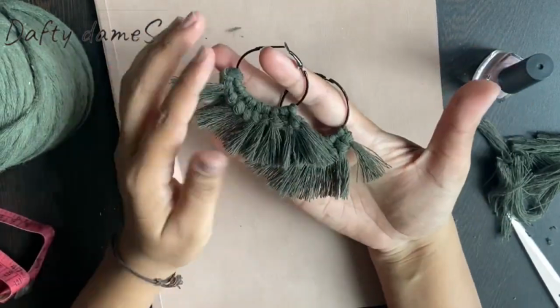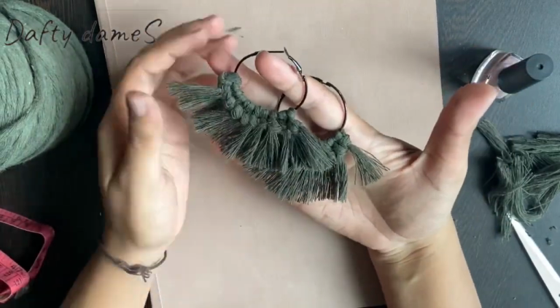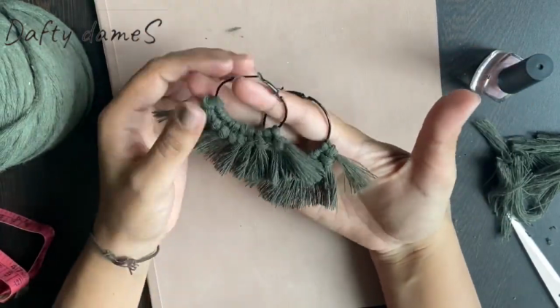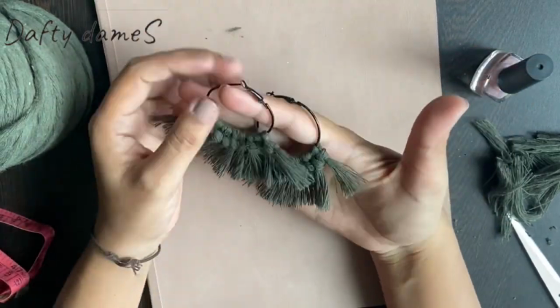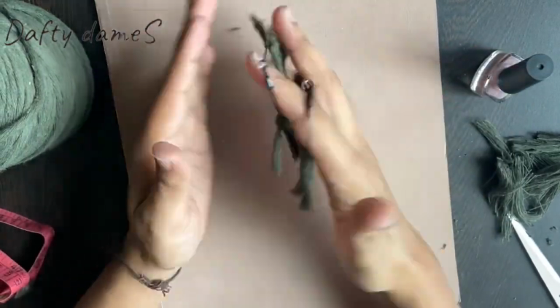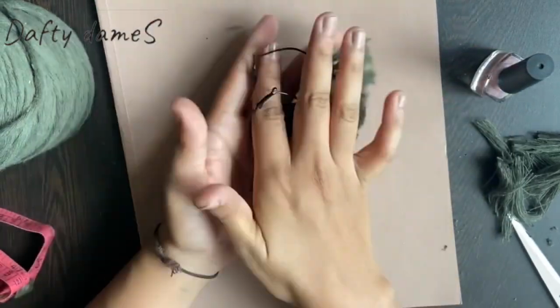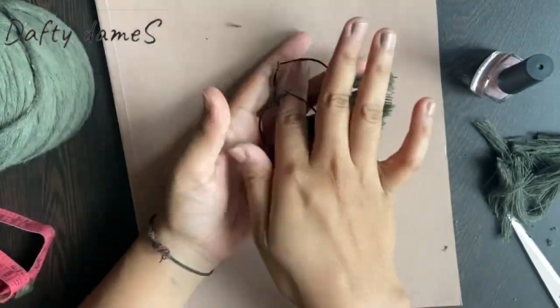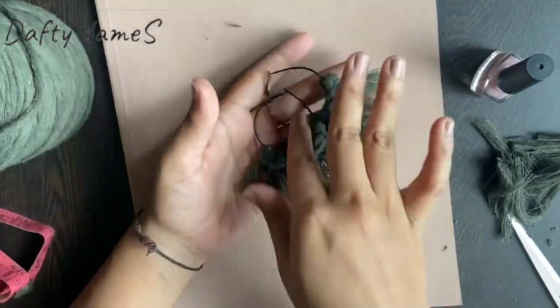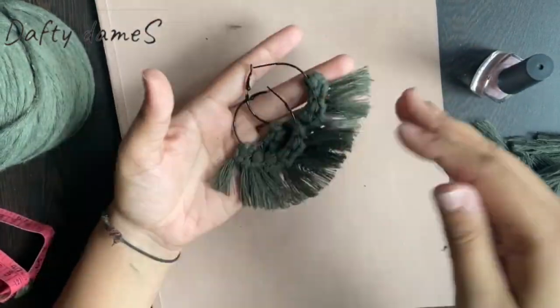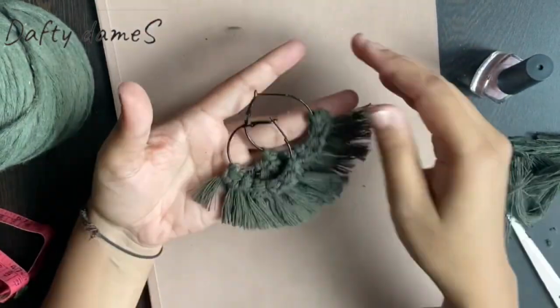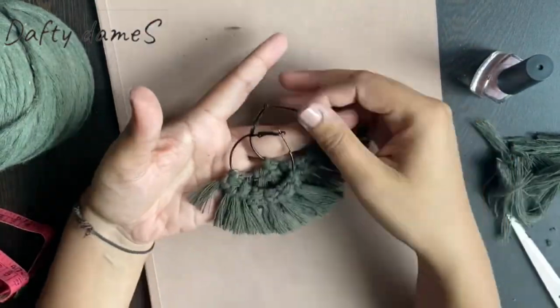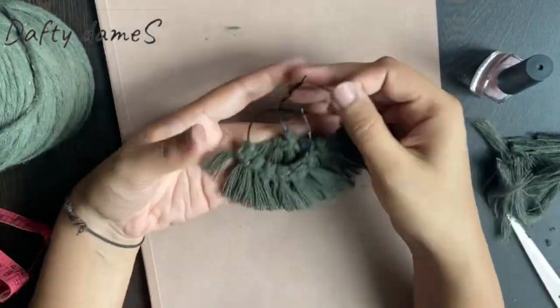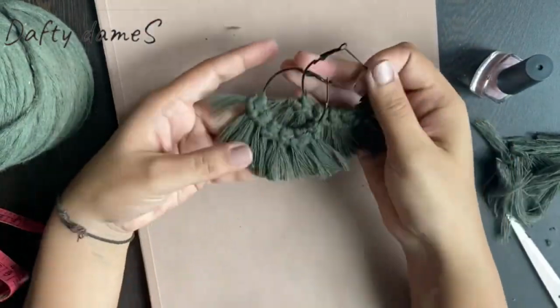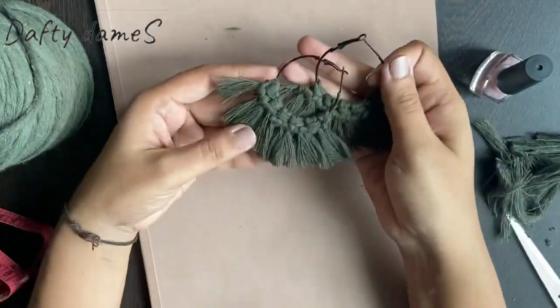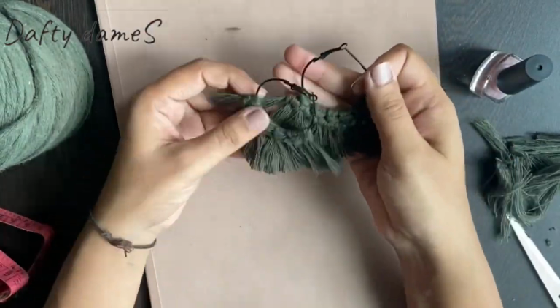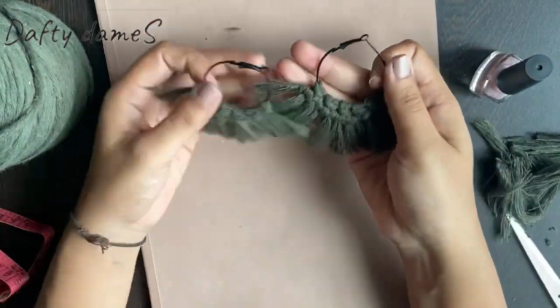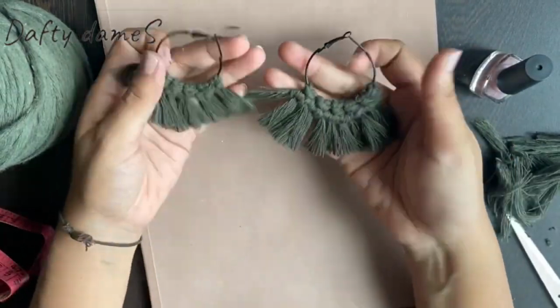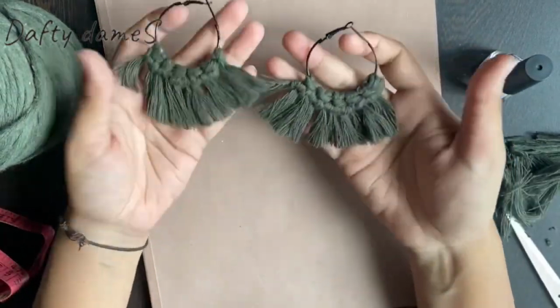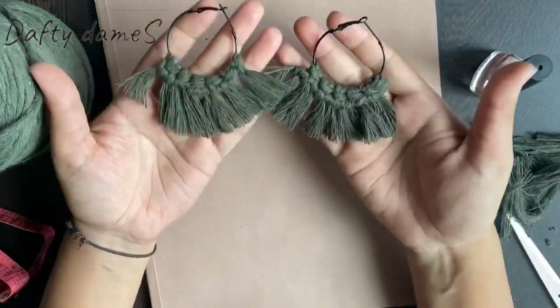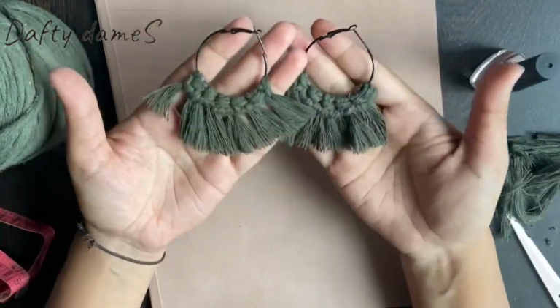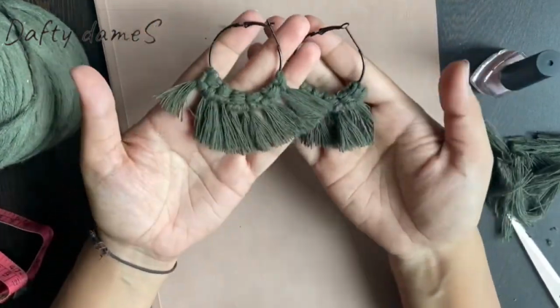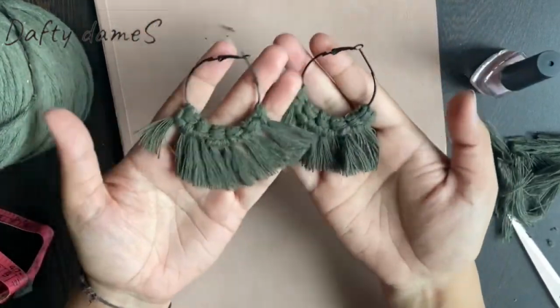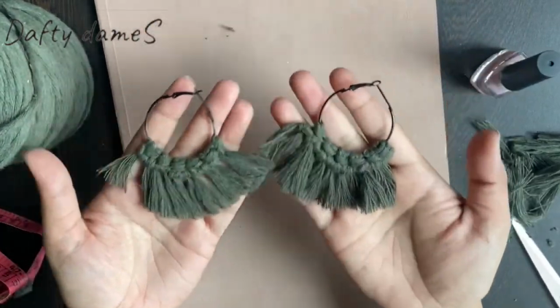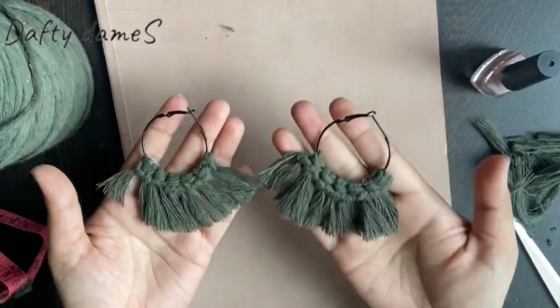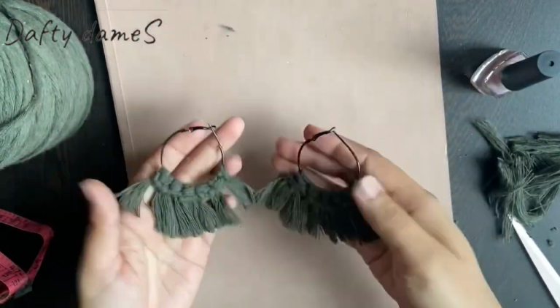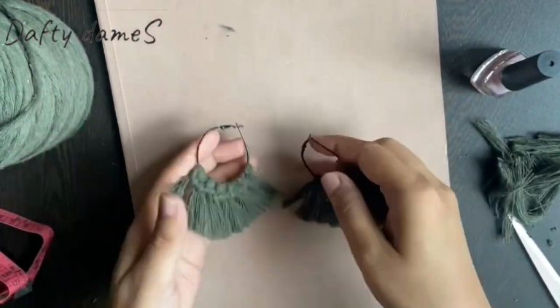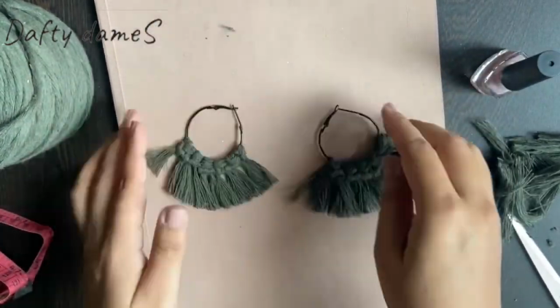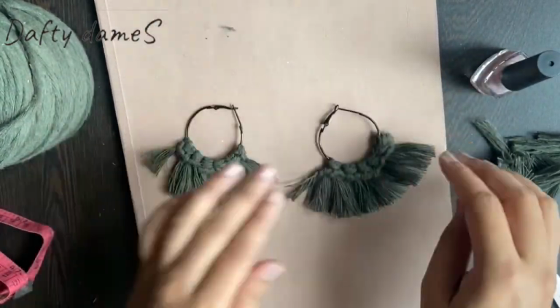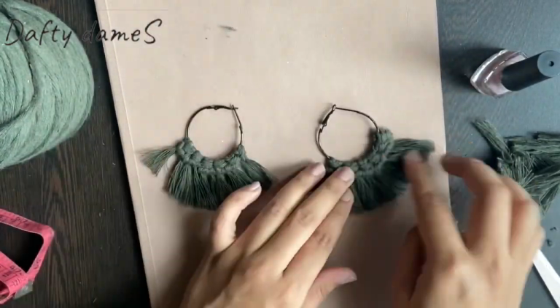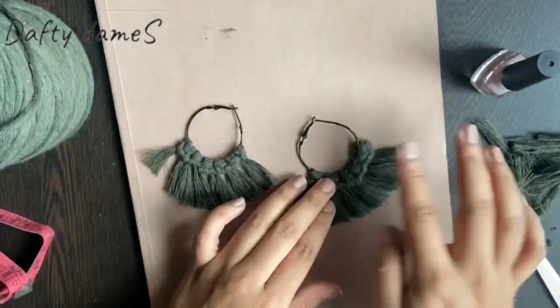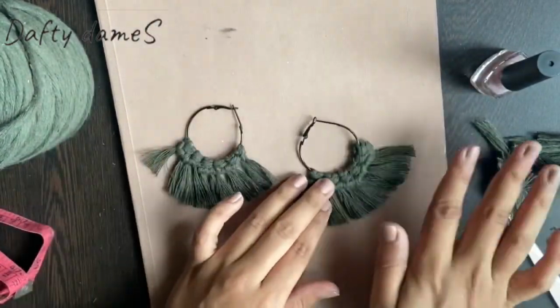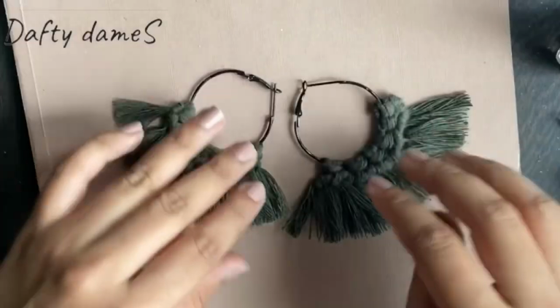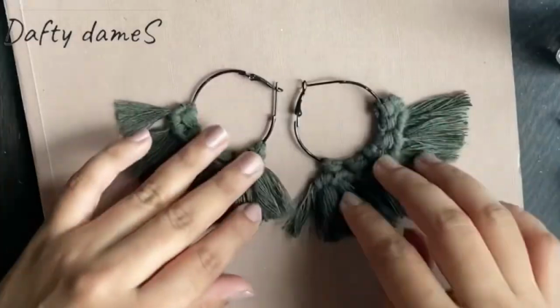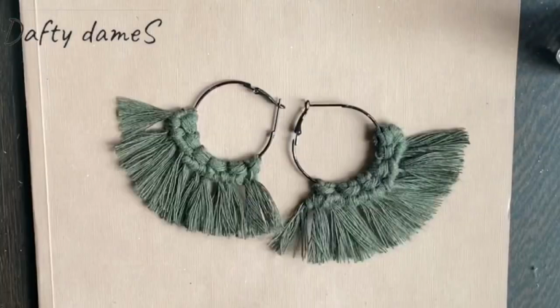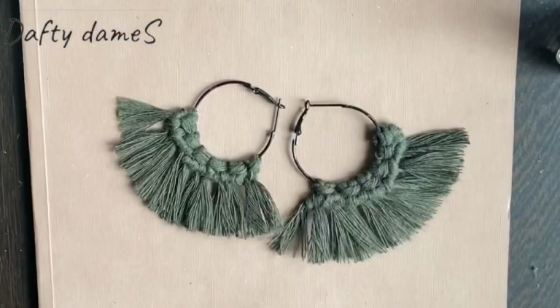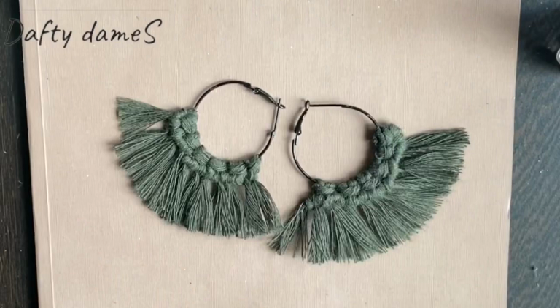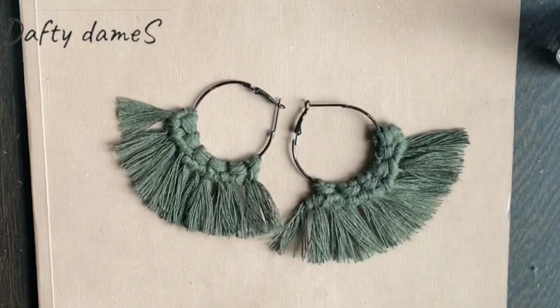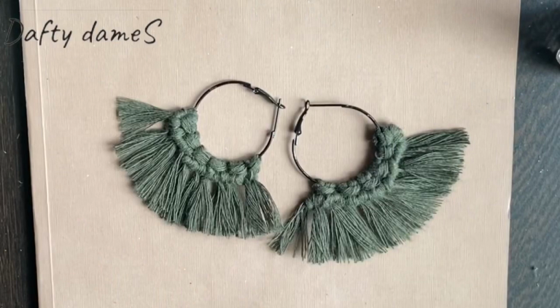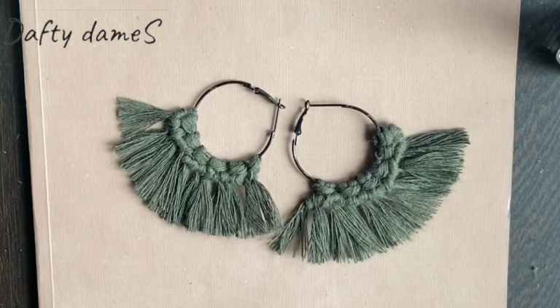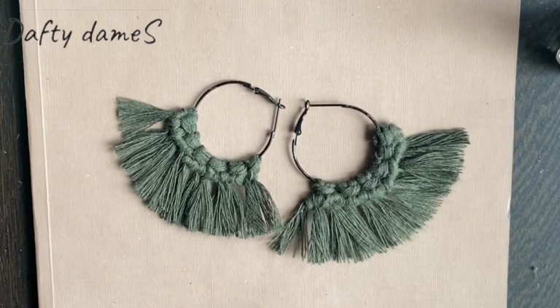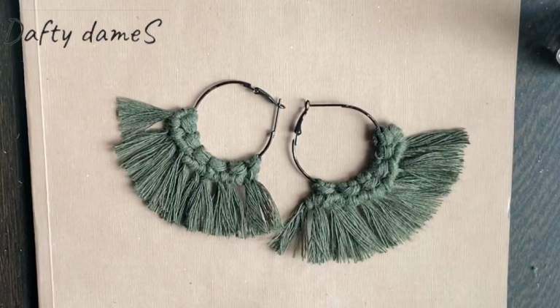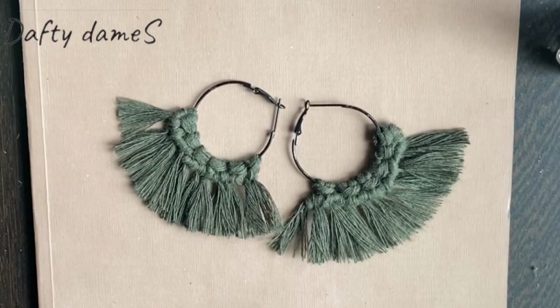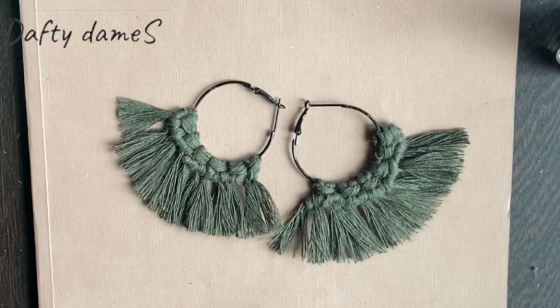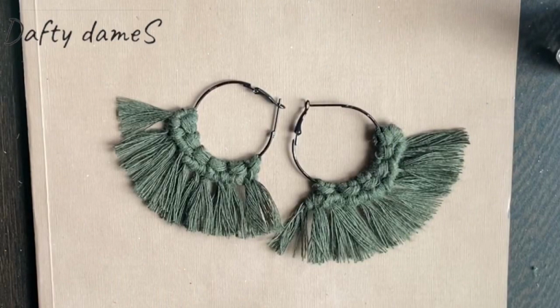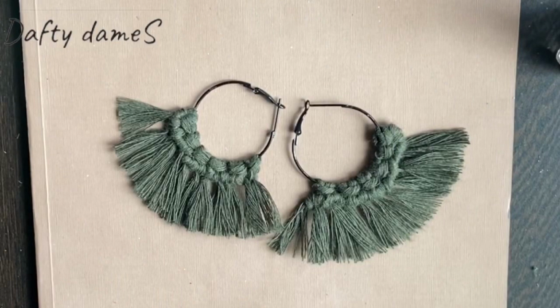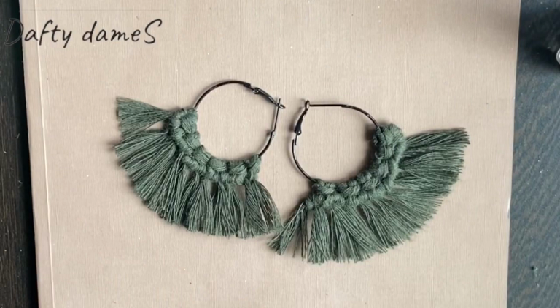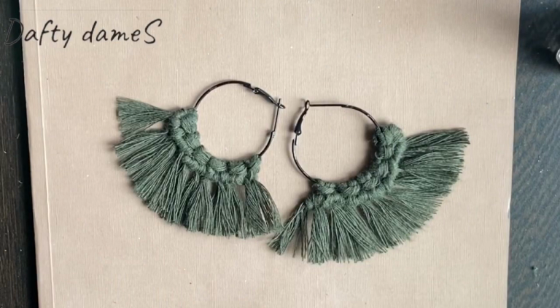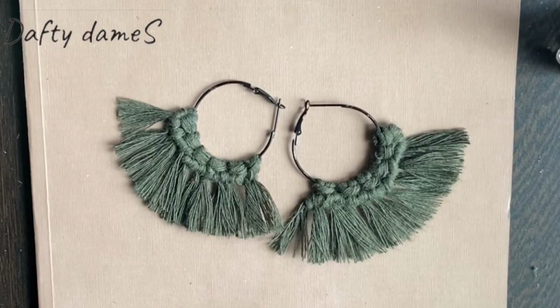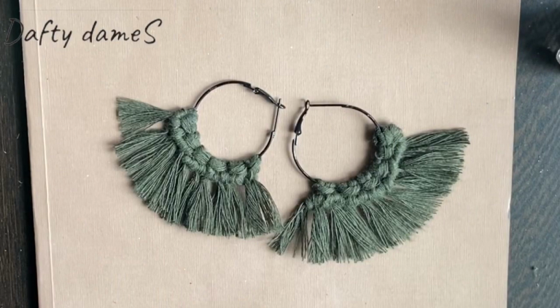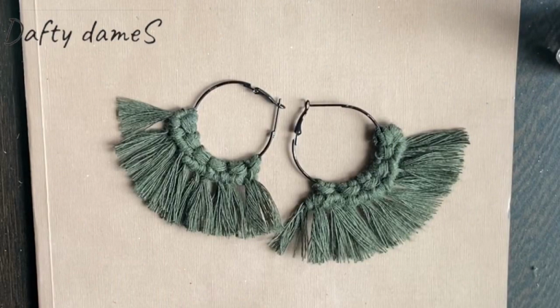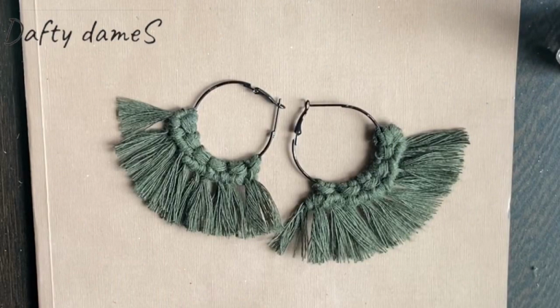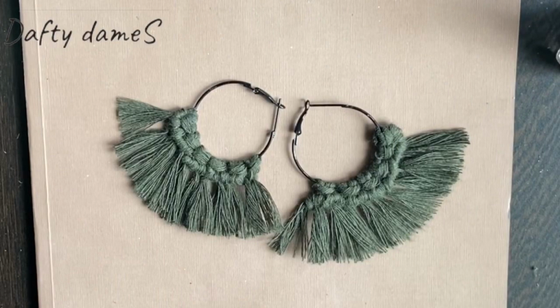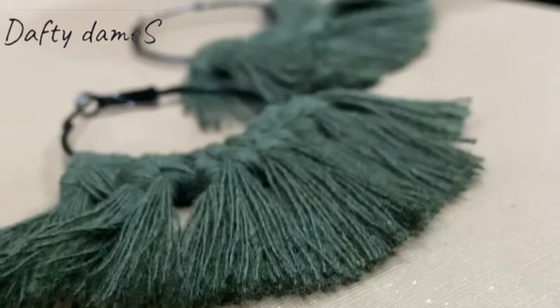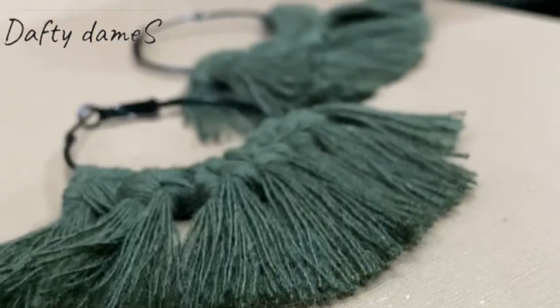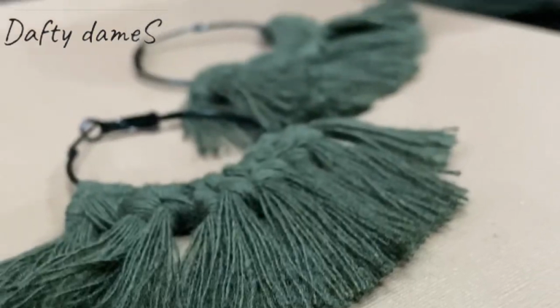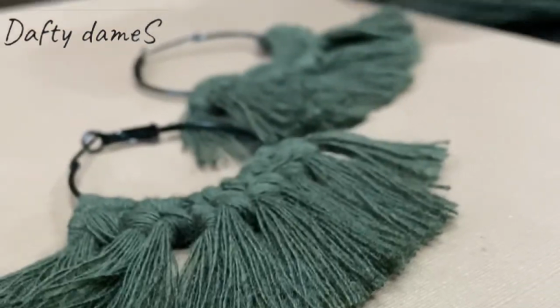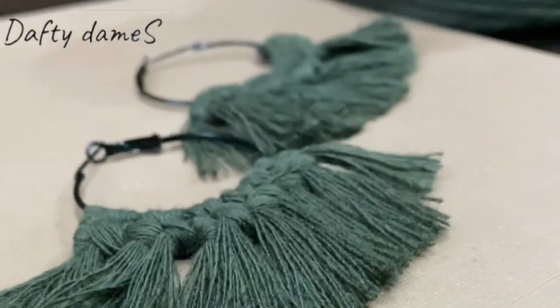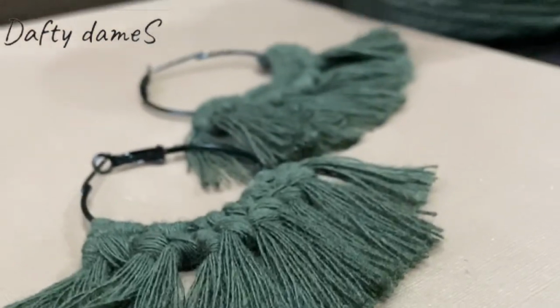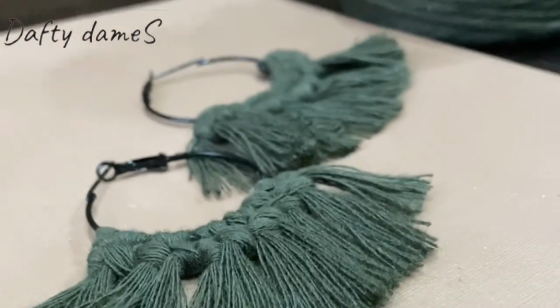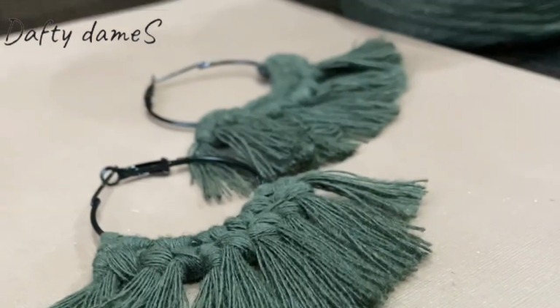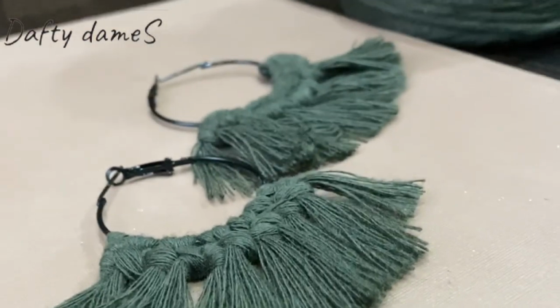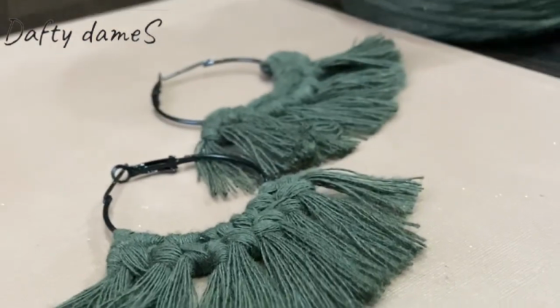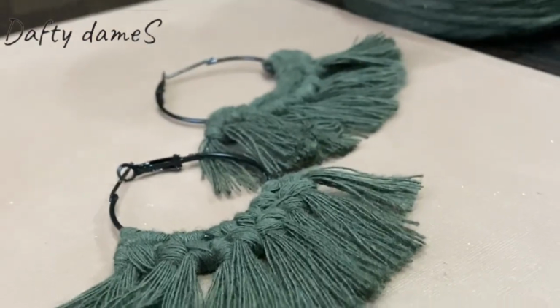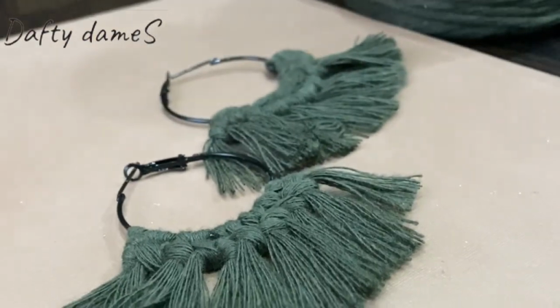These are the first pair of earrings. Wow! I just love this colour.